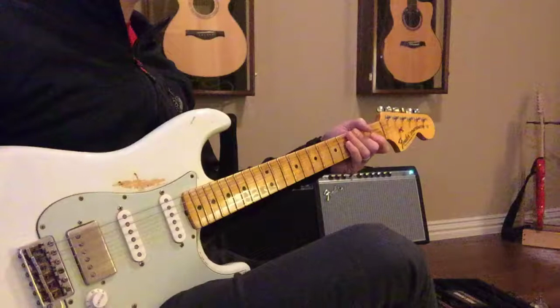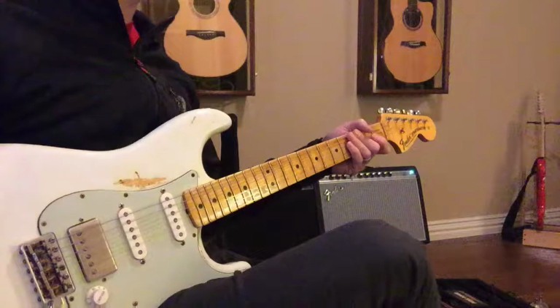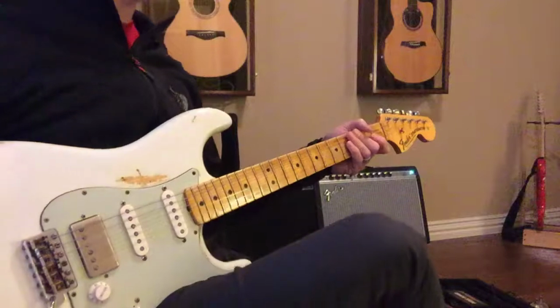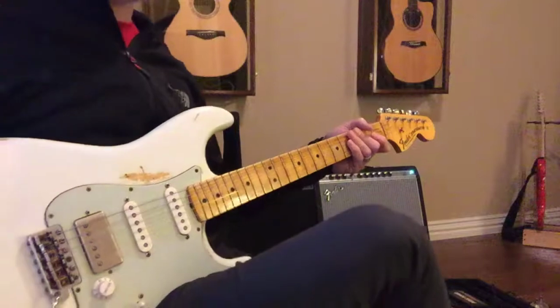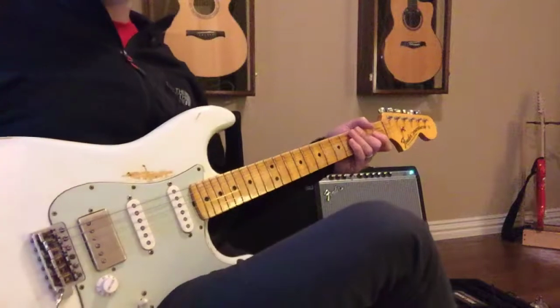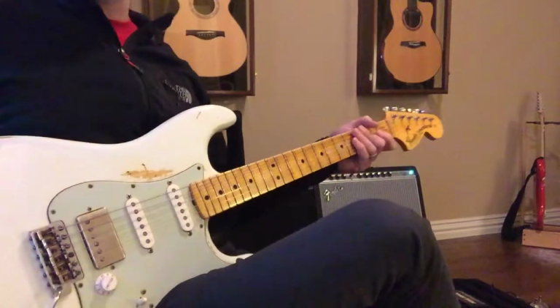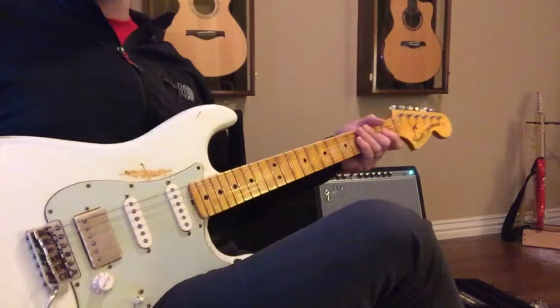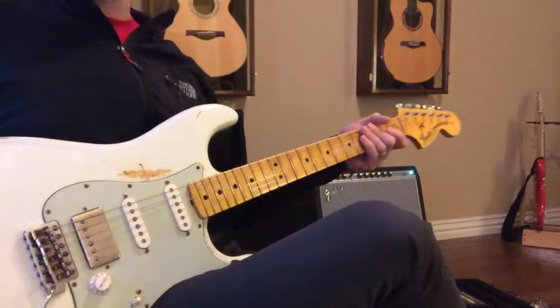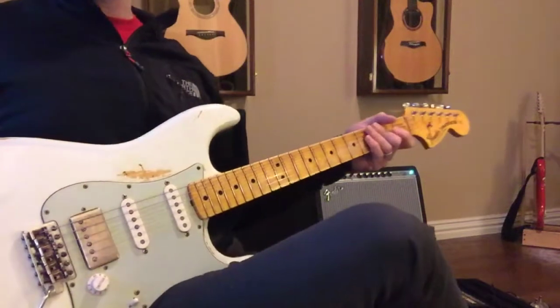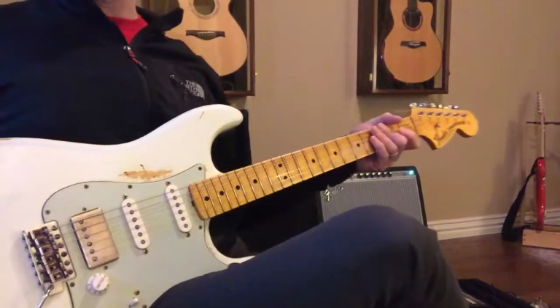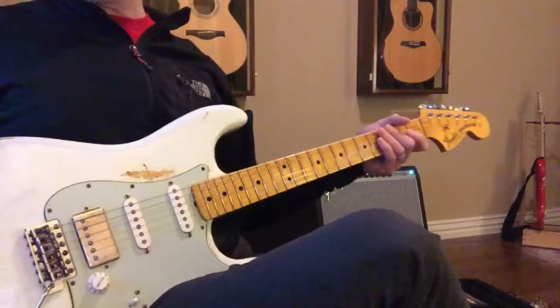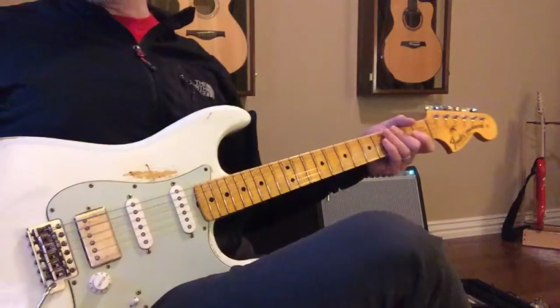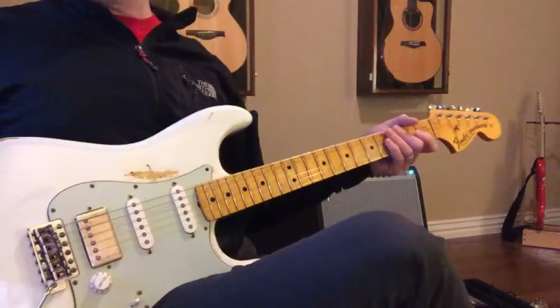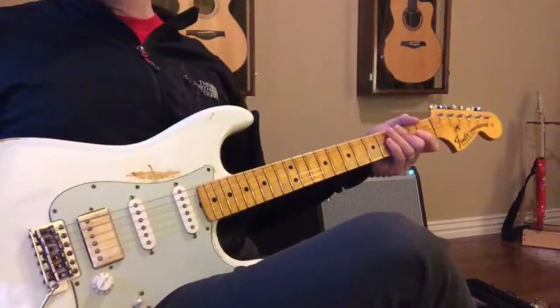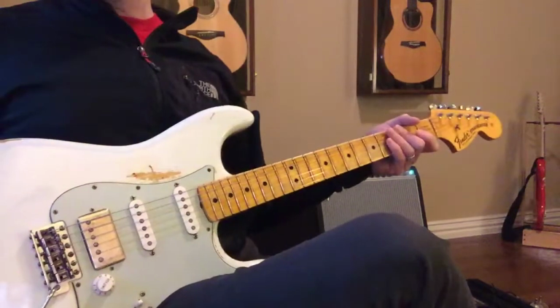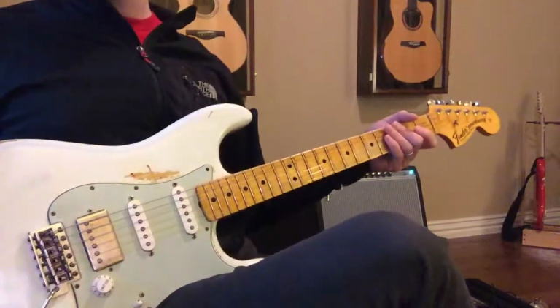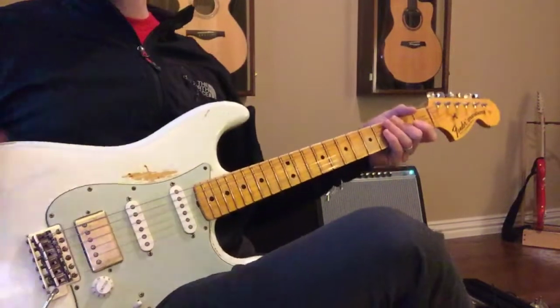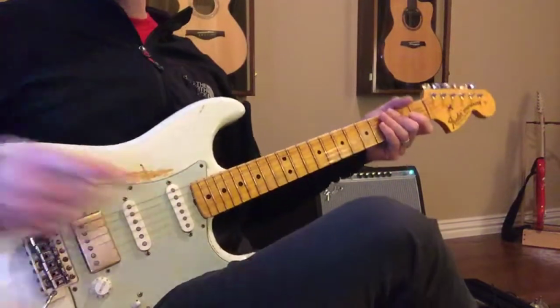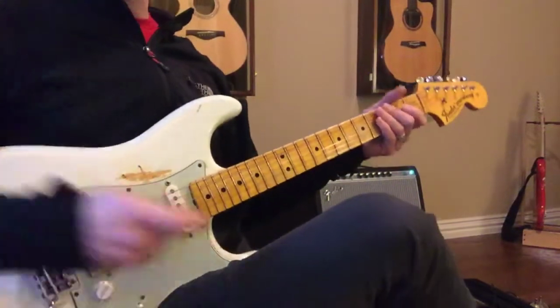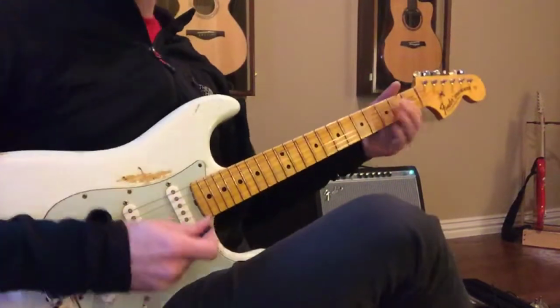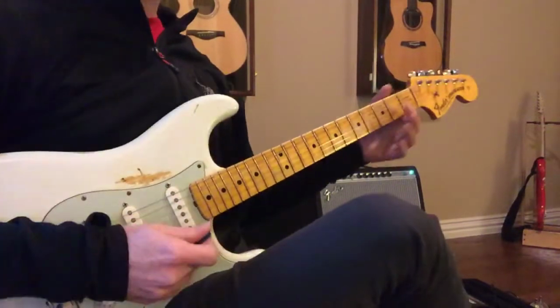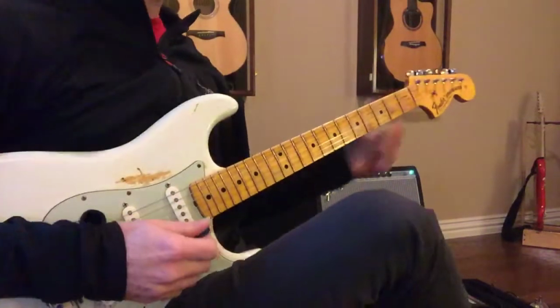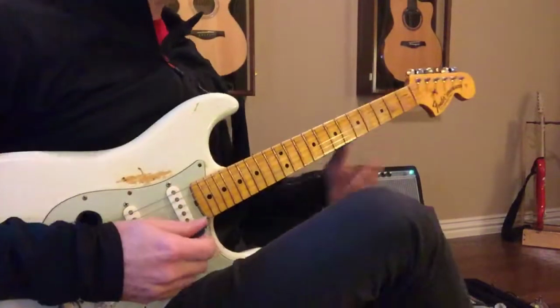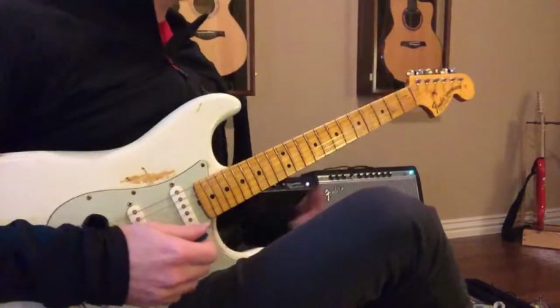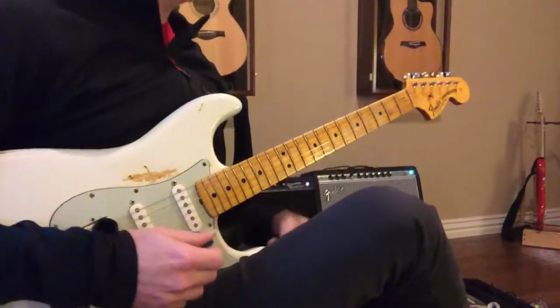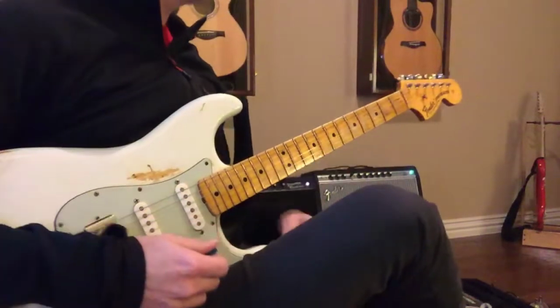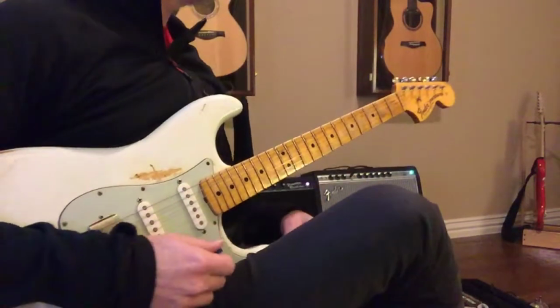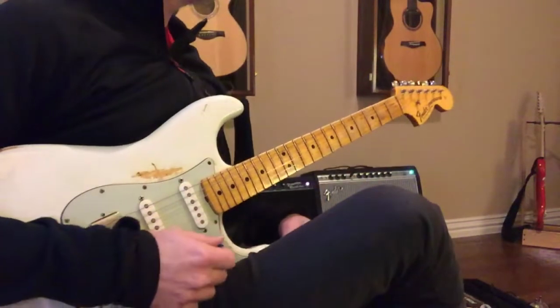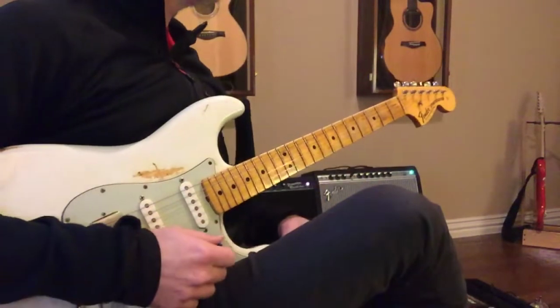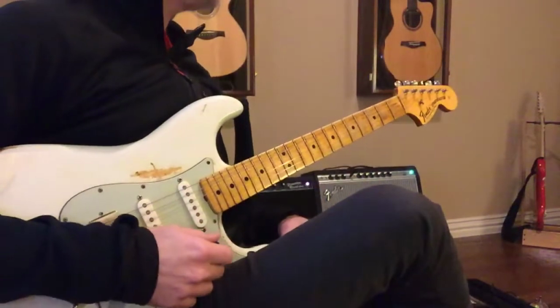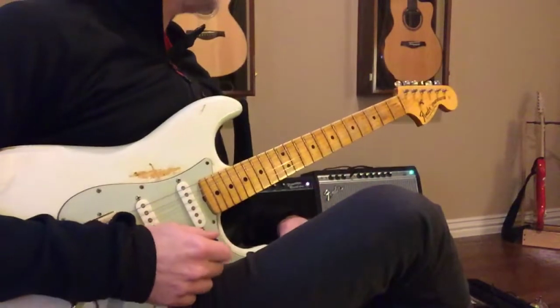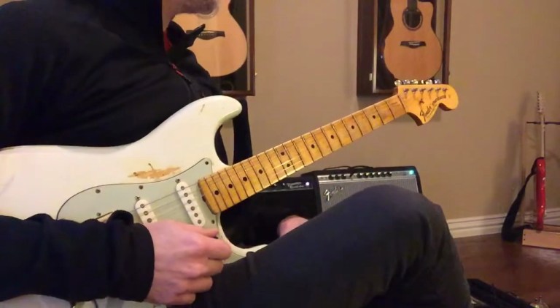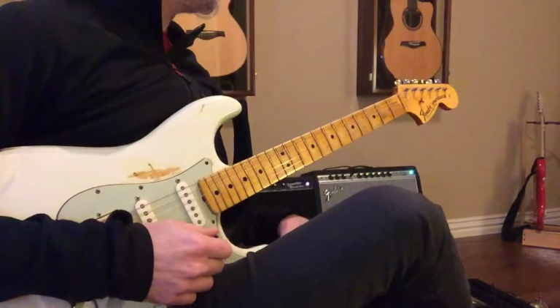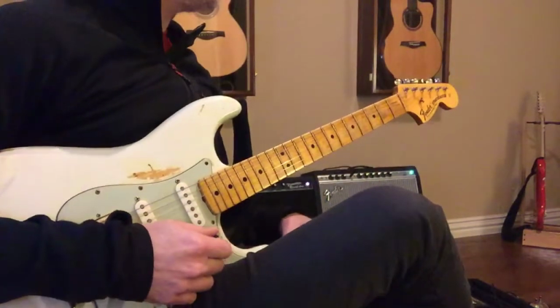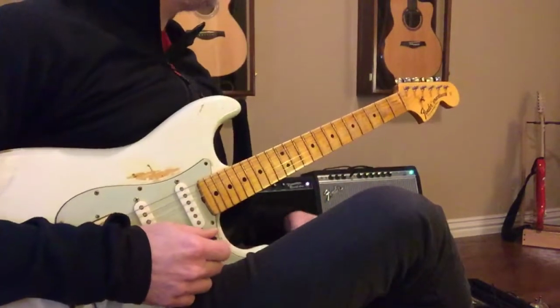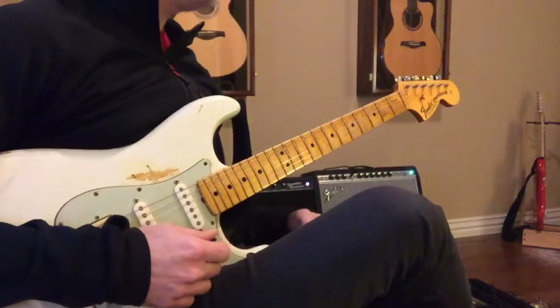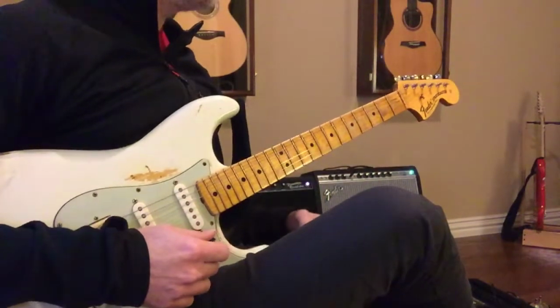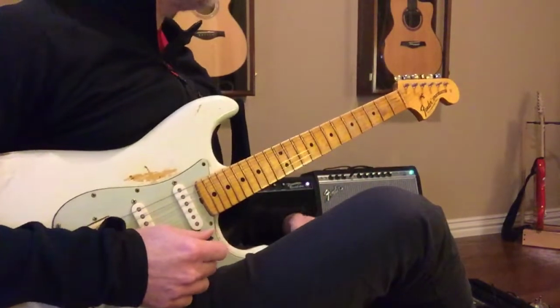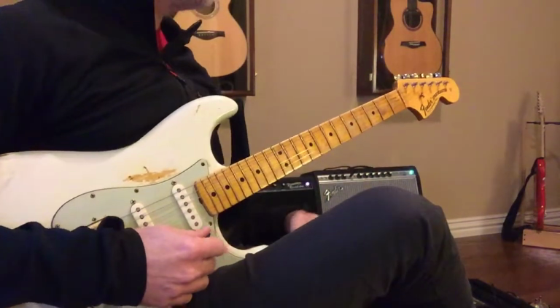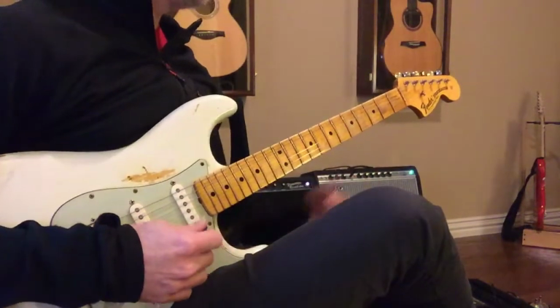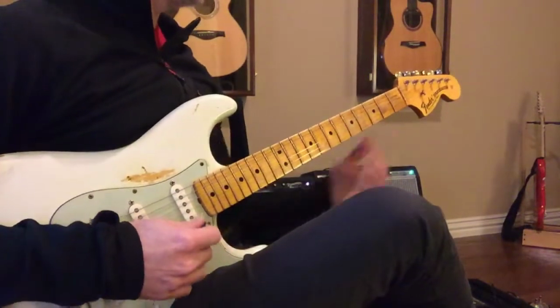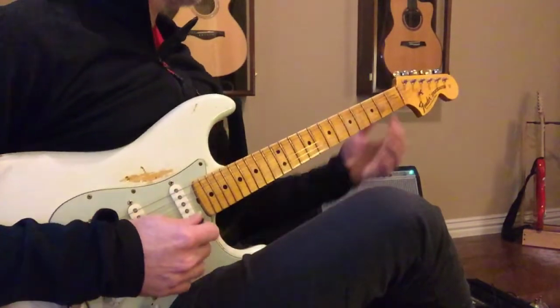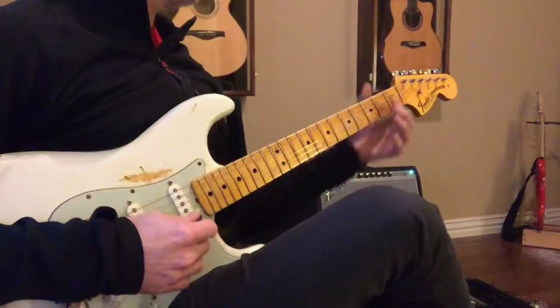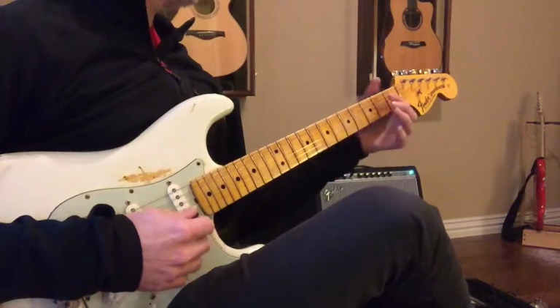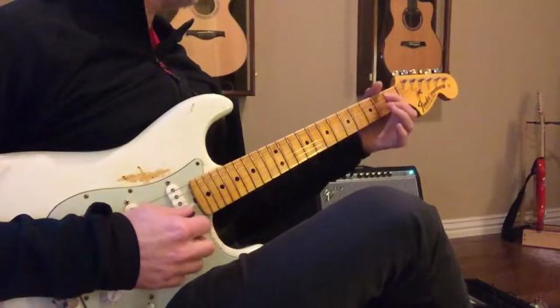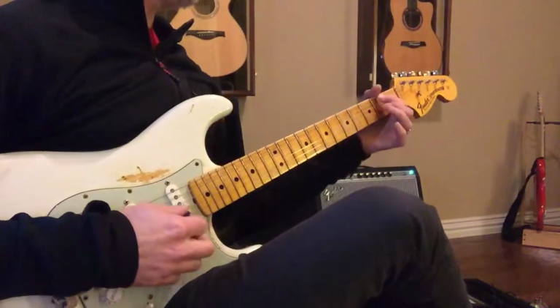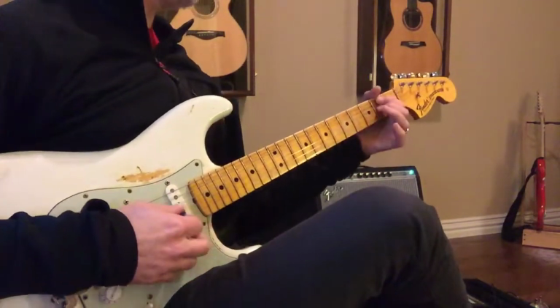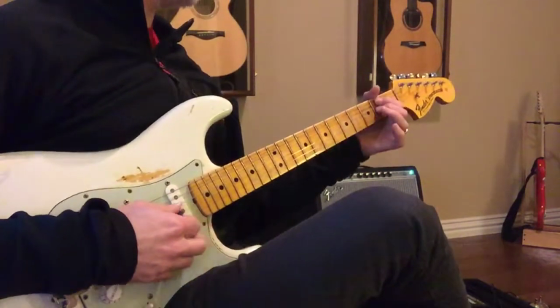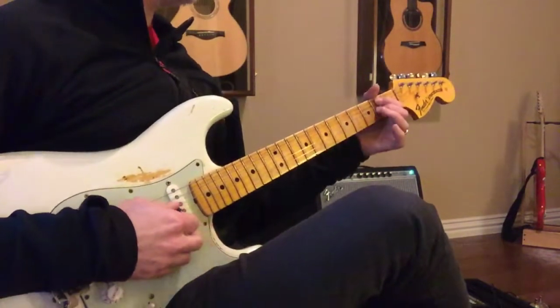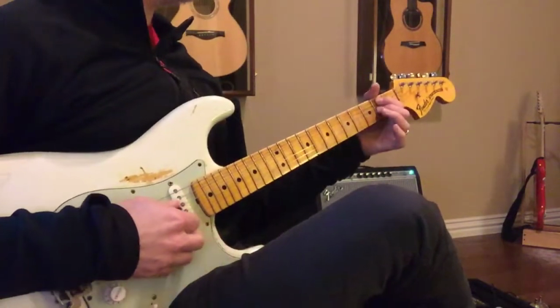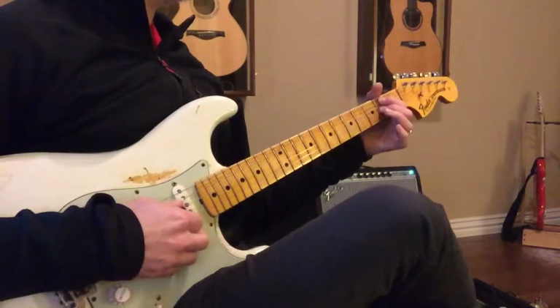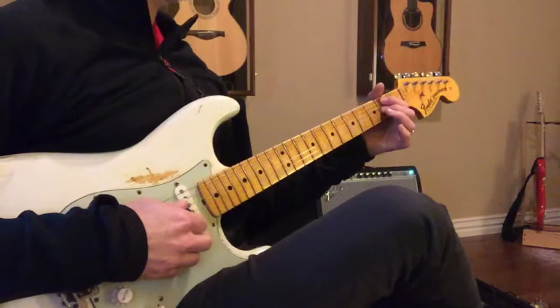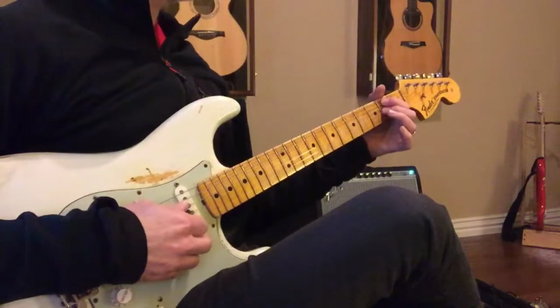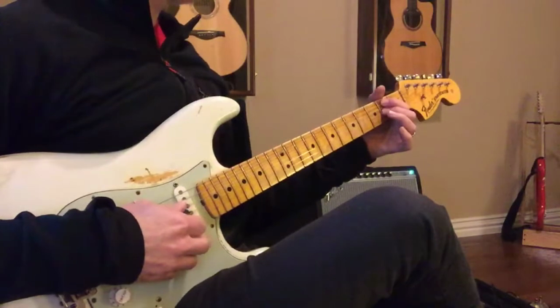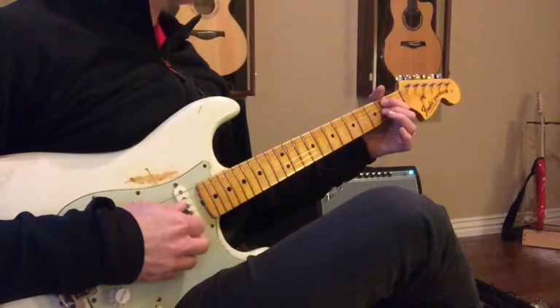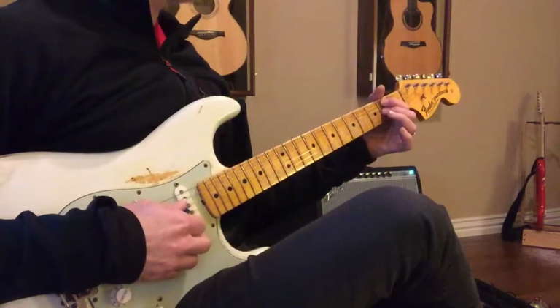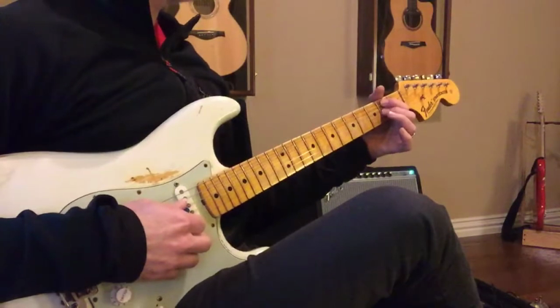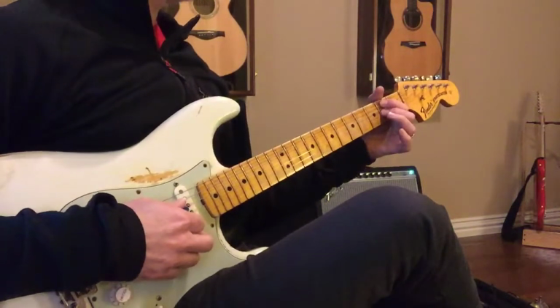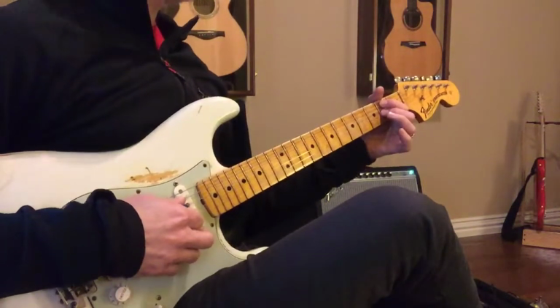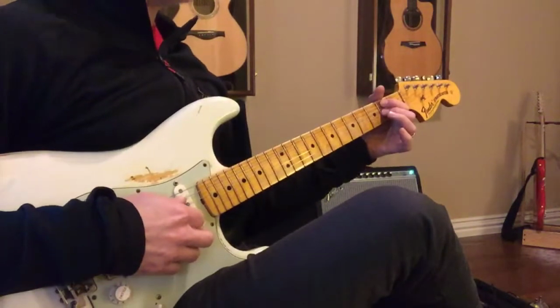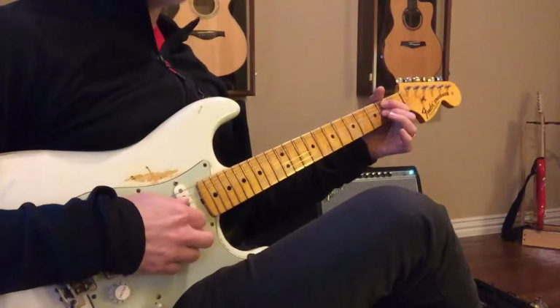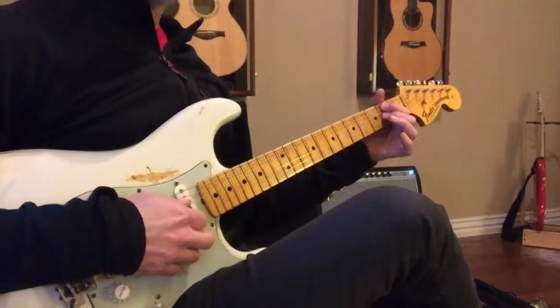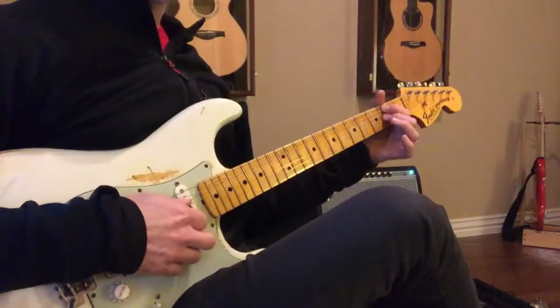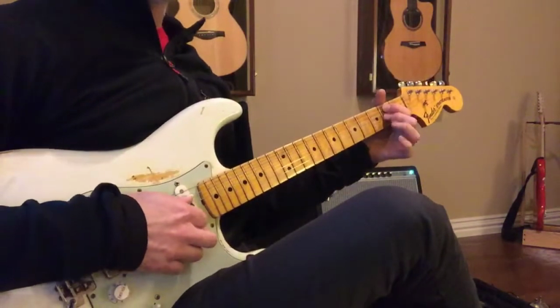Three chords, okay? Okay, two, three, four.